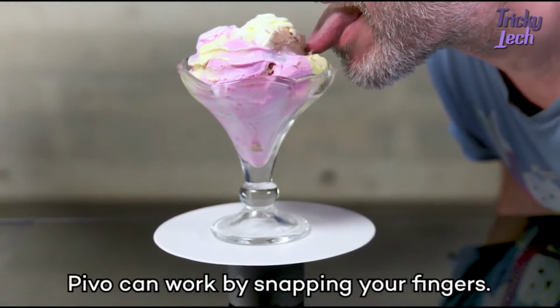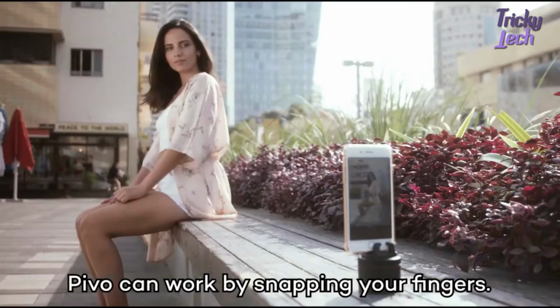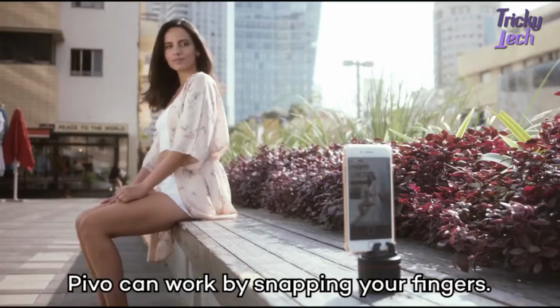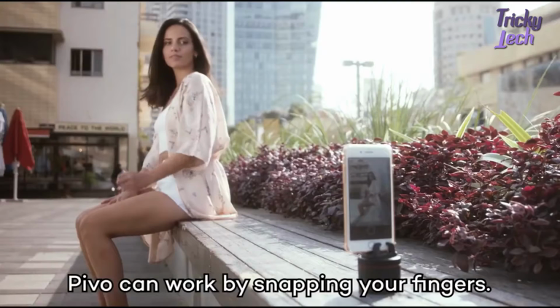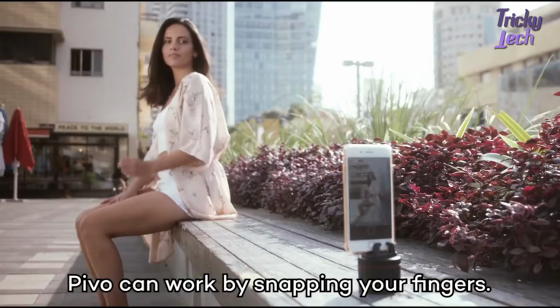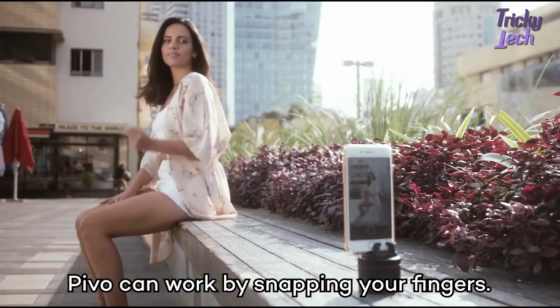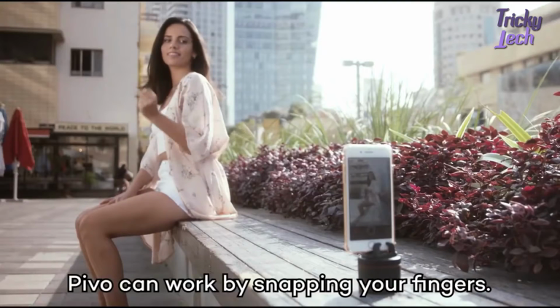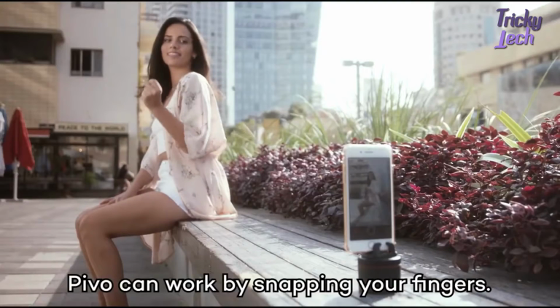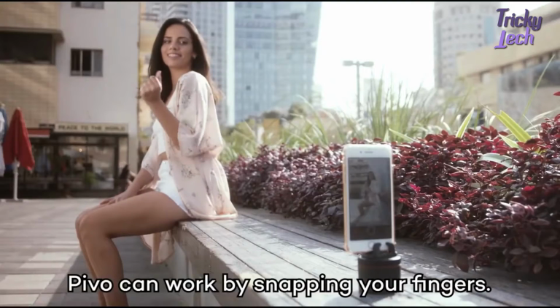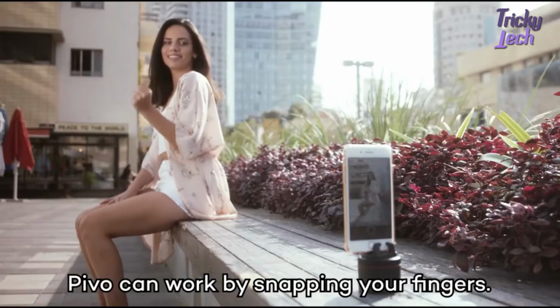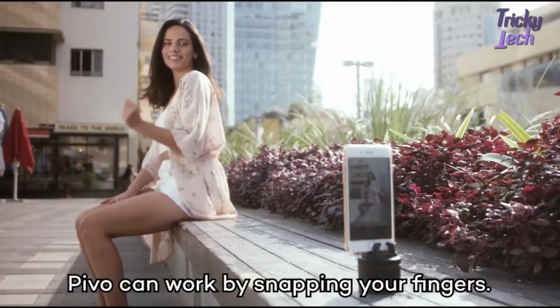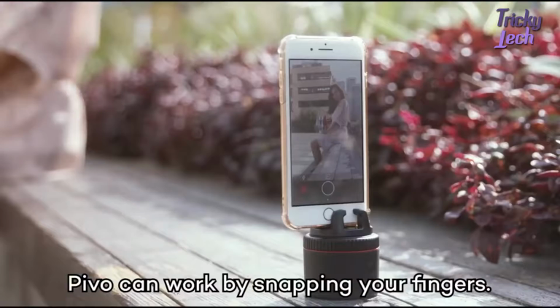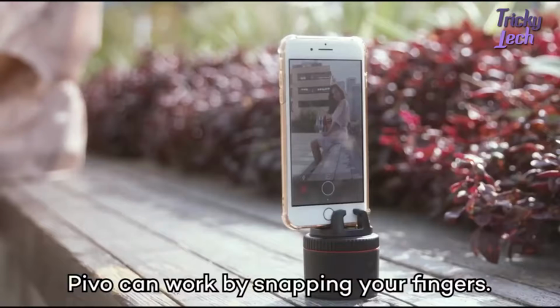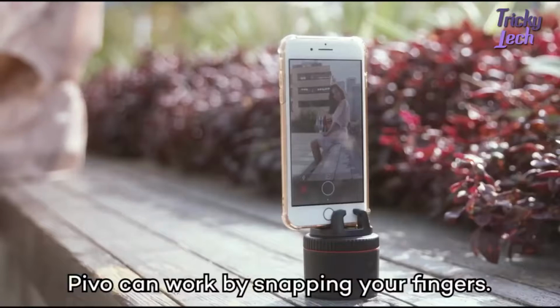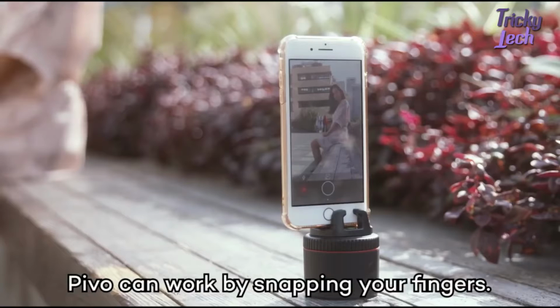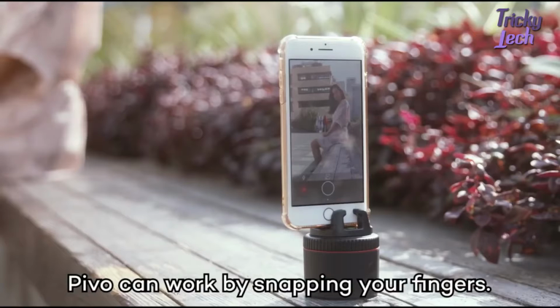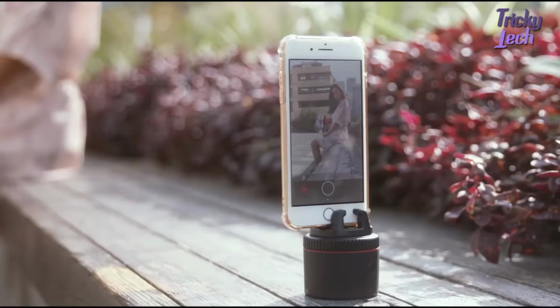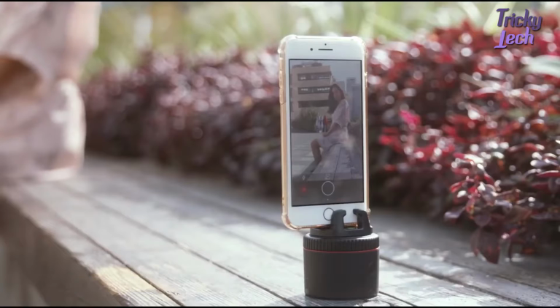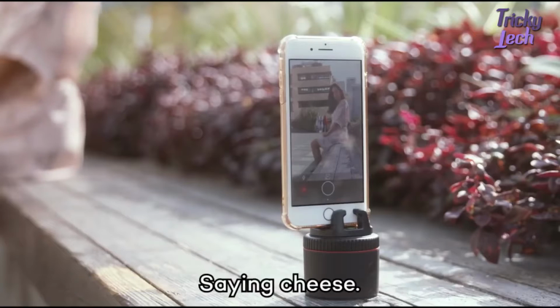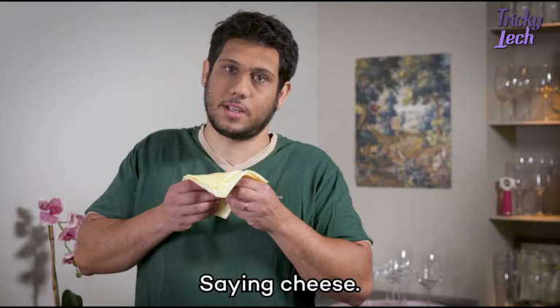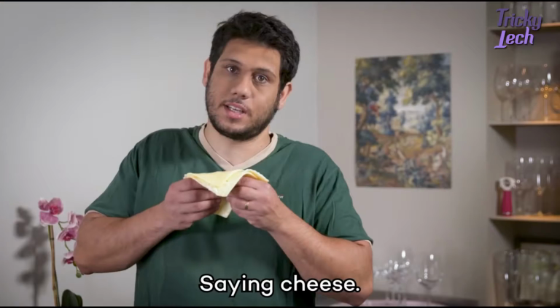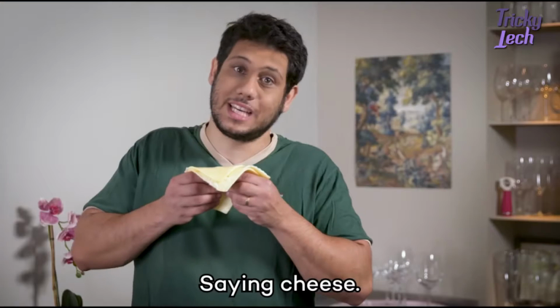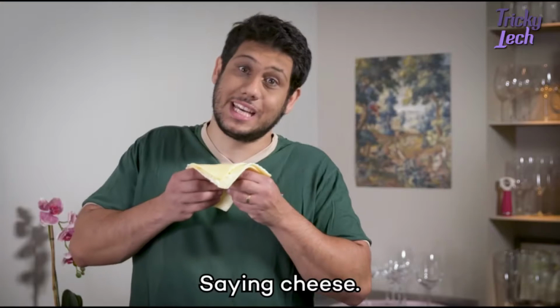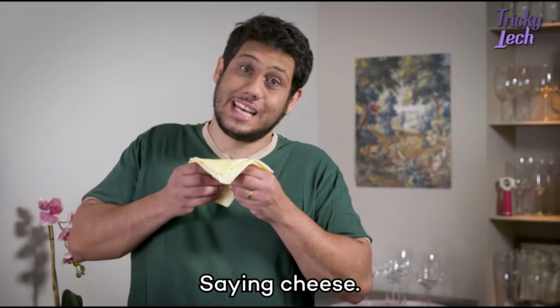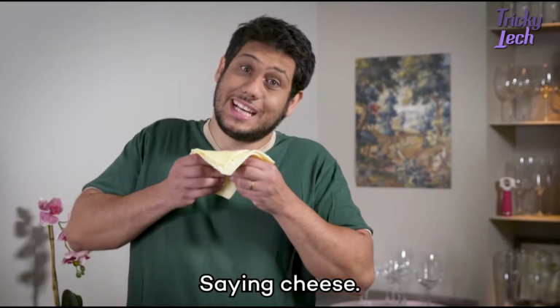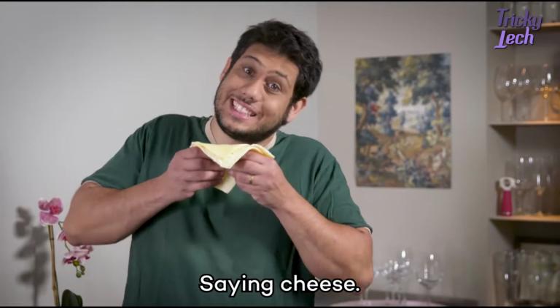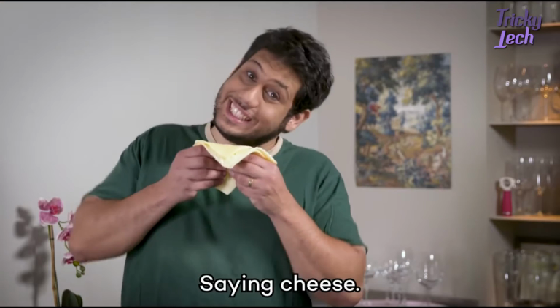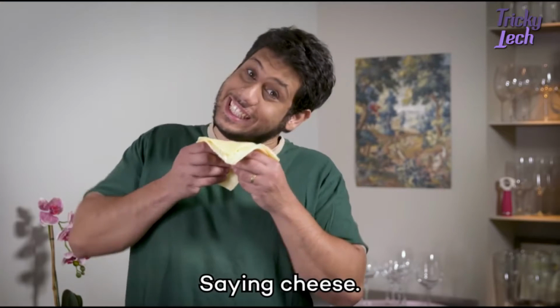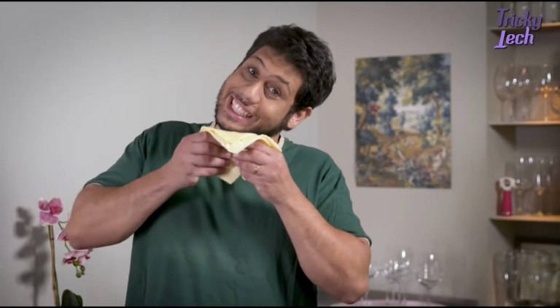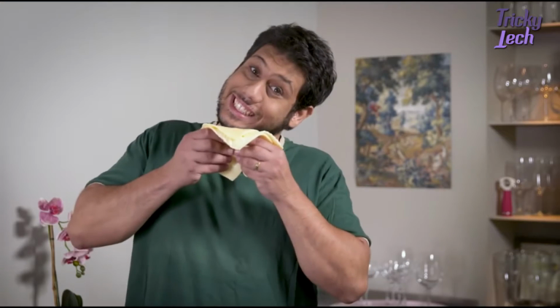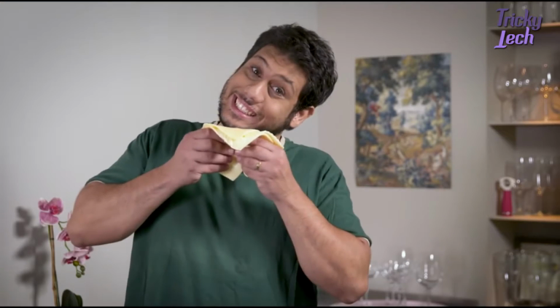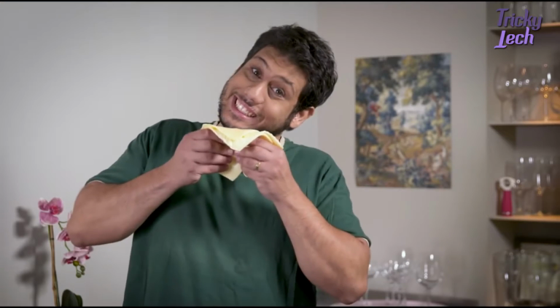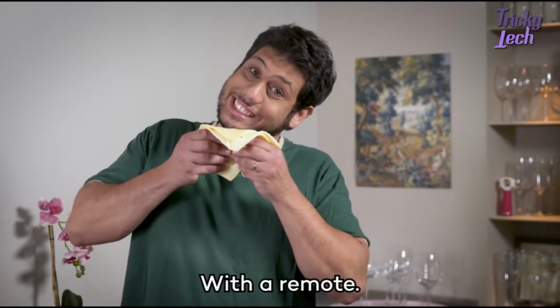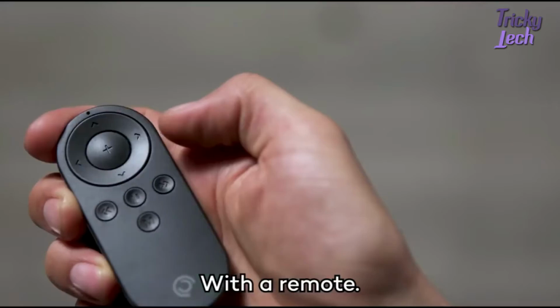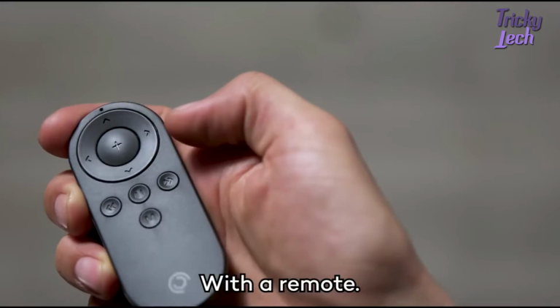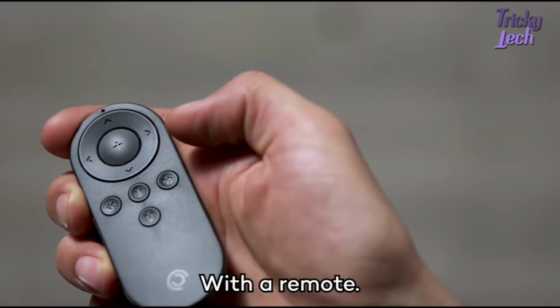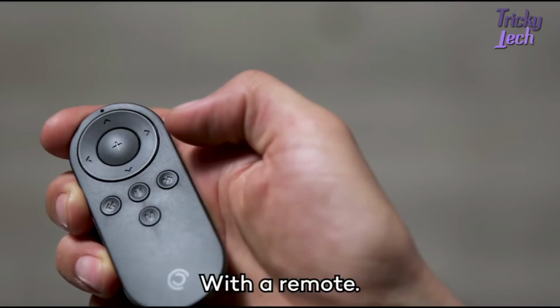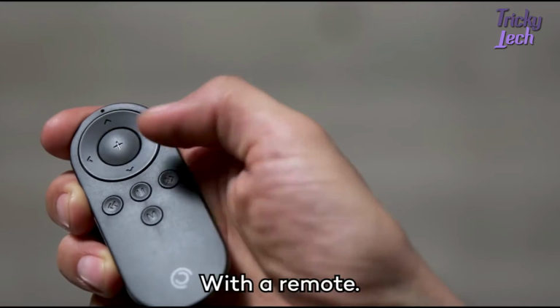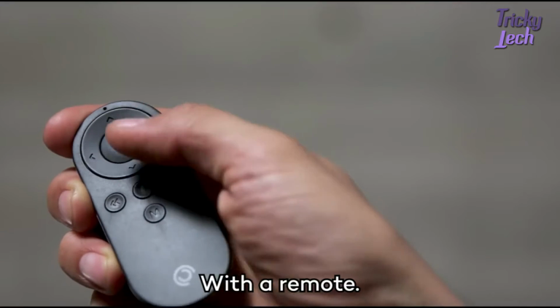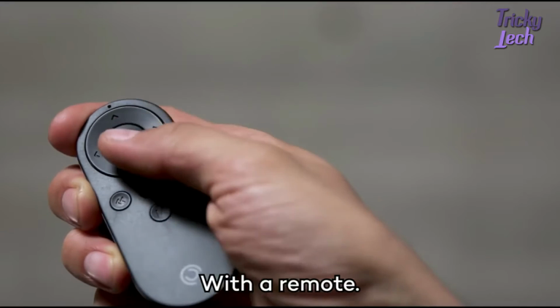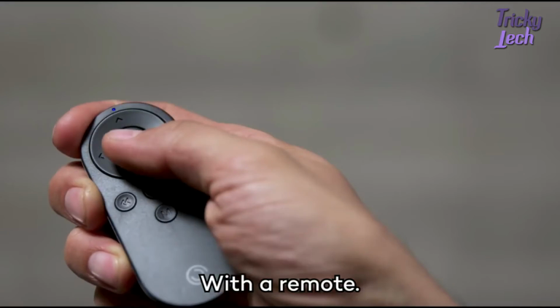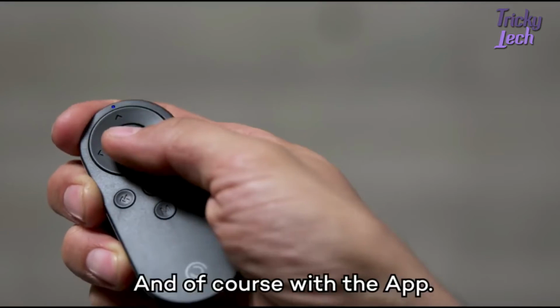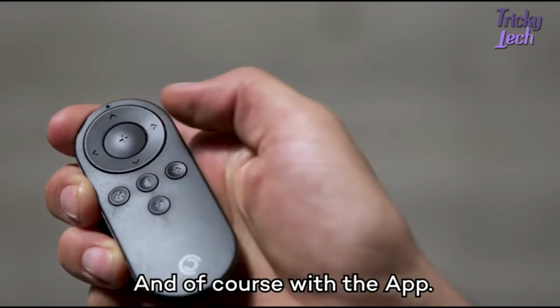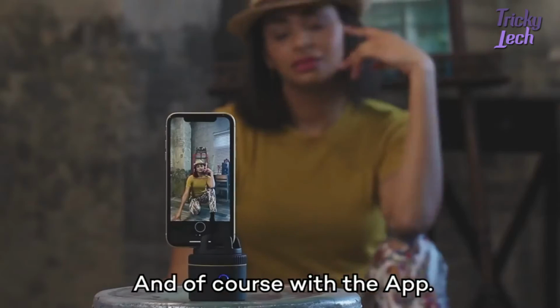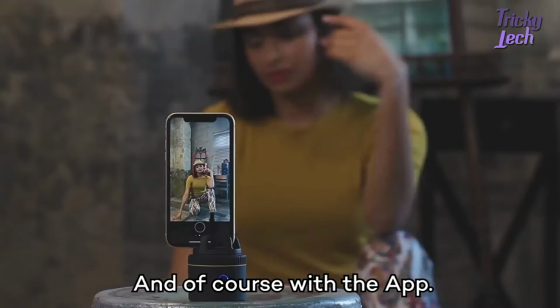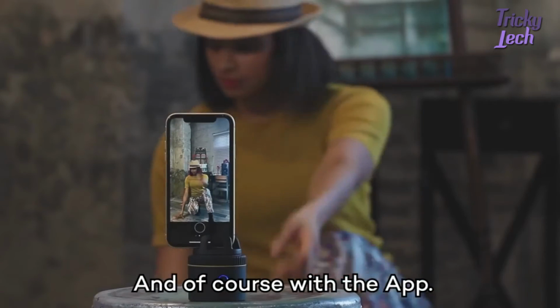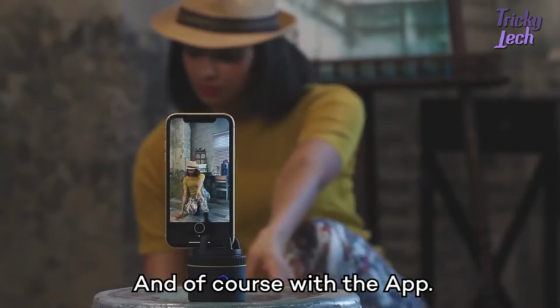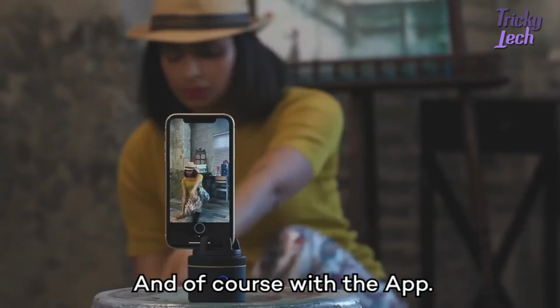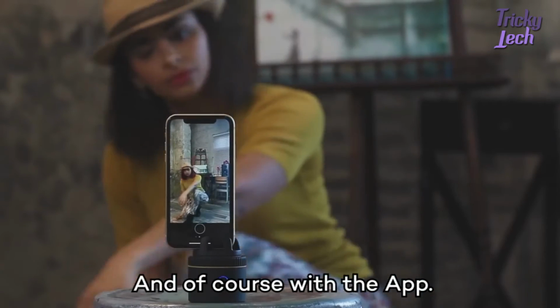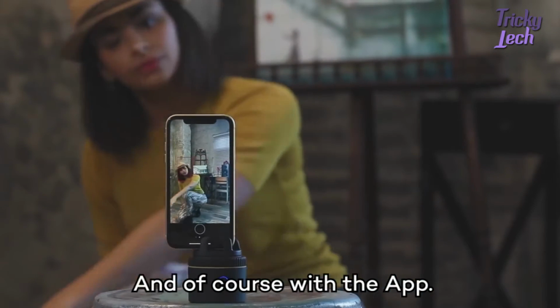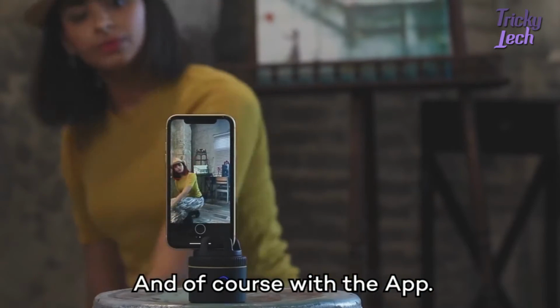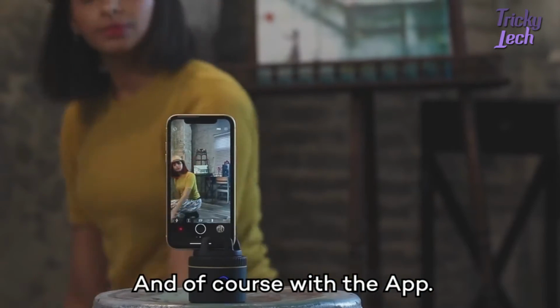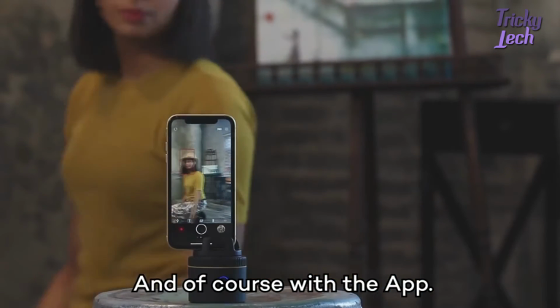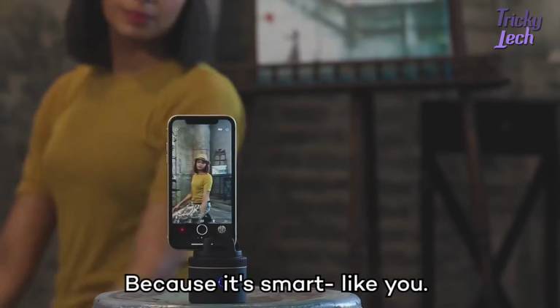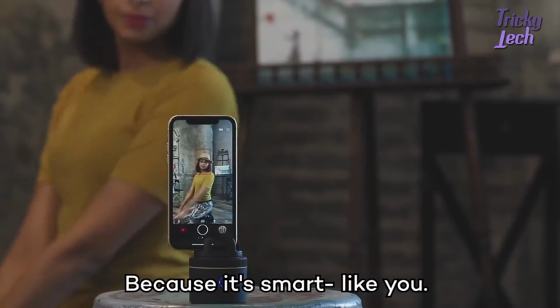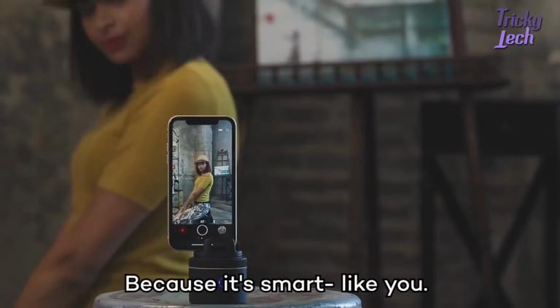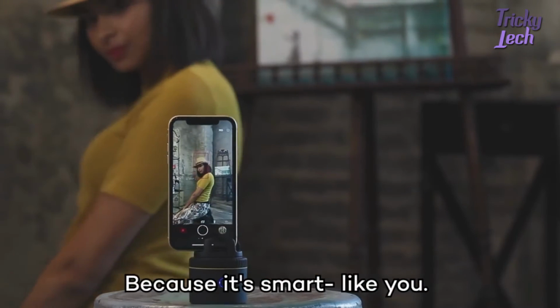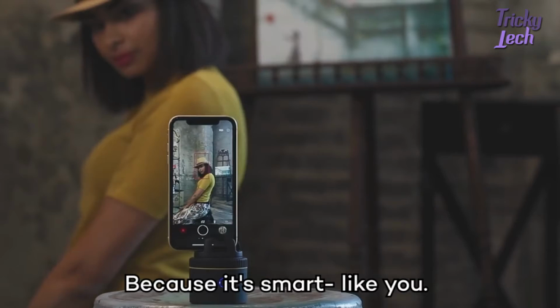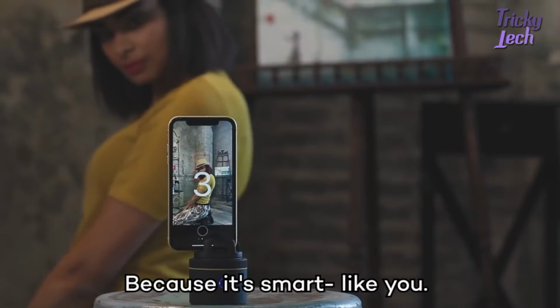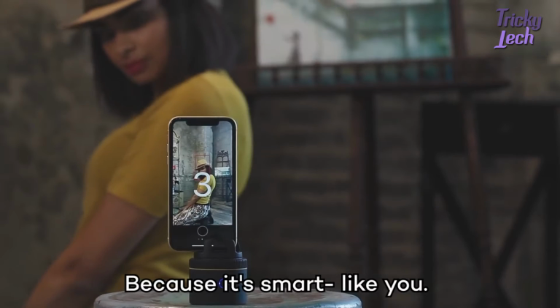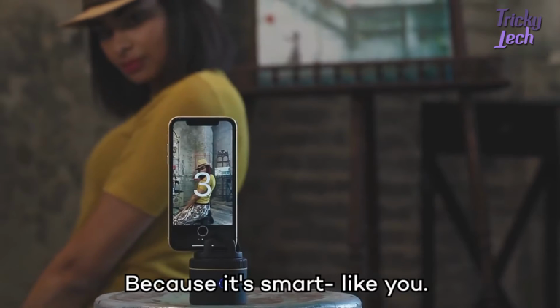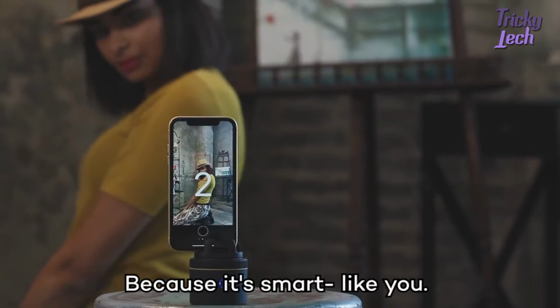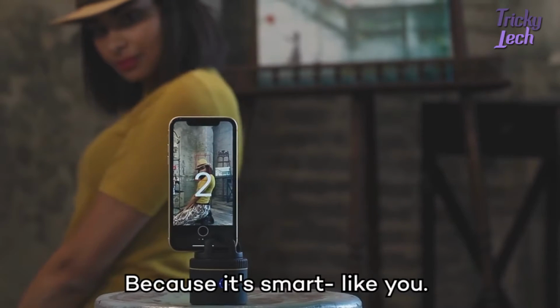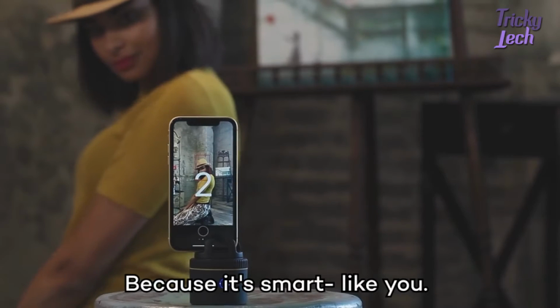Pivo can work by snapping your fingers, saying cheese — Cheese — with a remote, and of course with the app. Because it's smart. Like you.